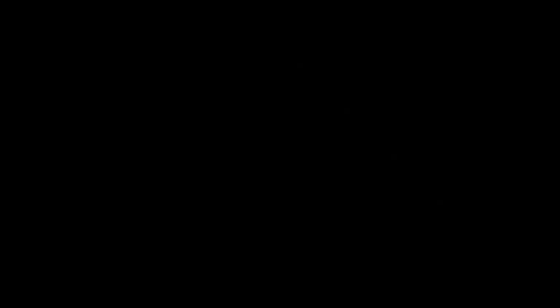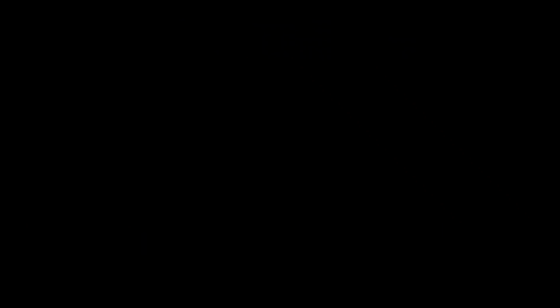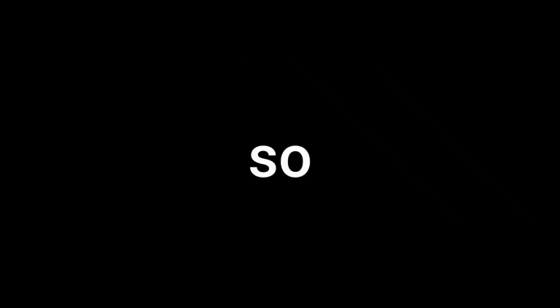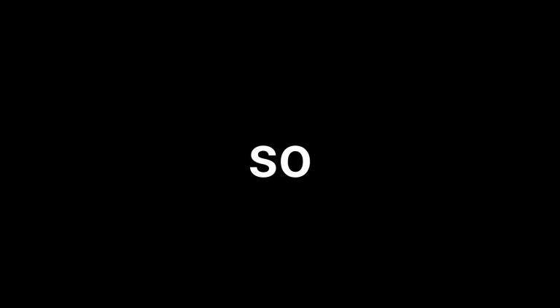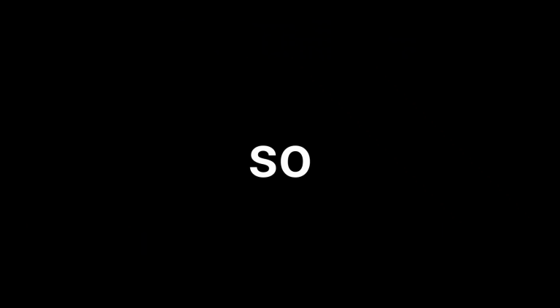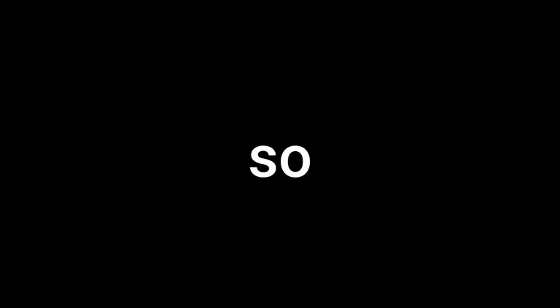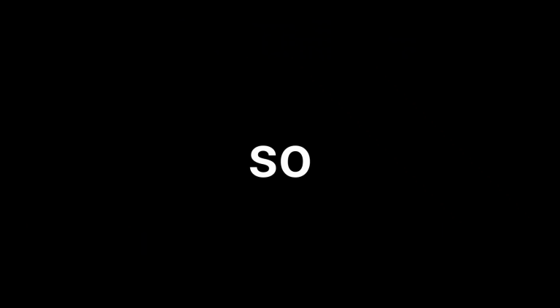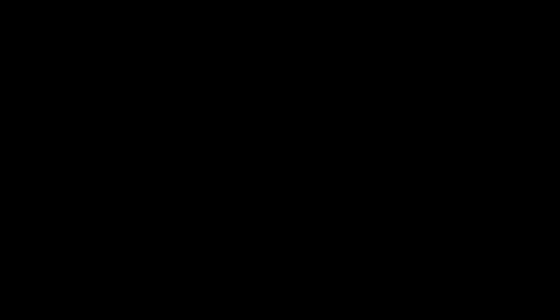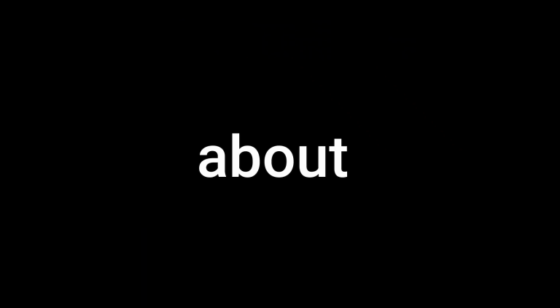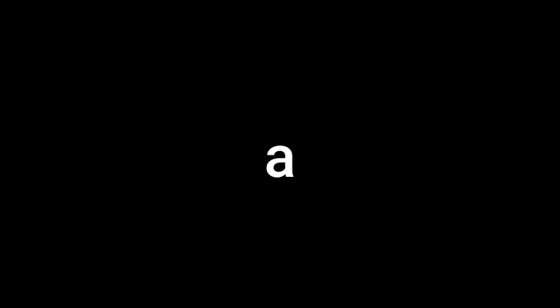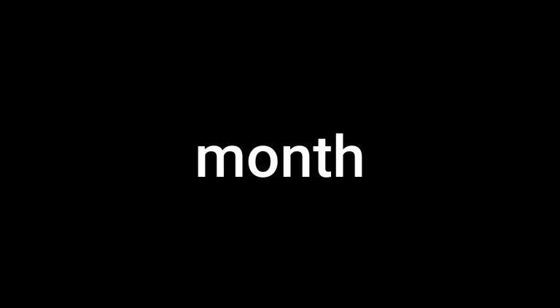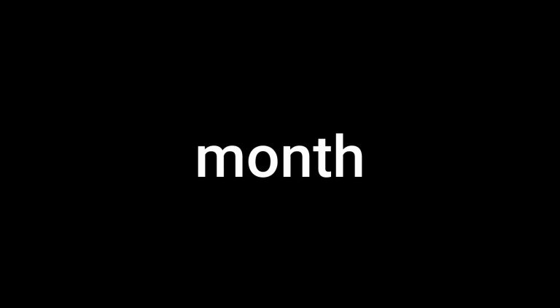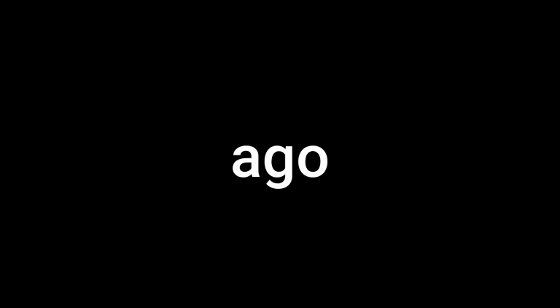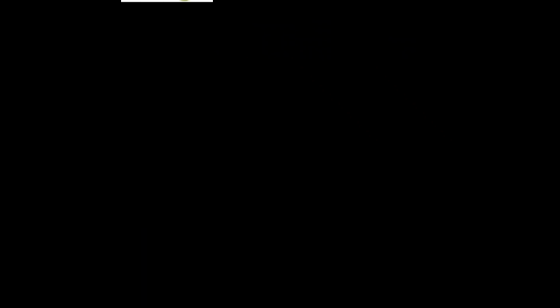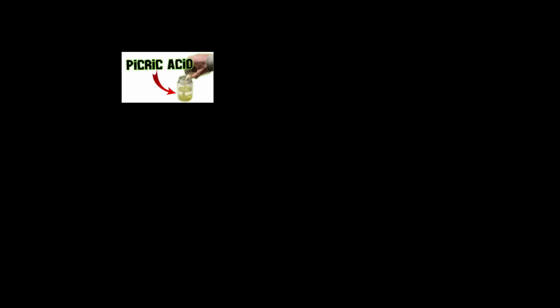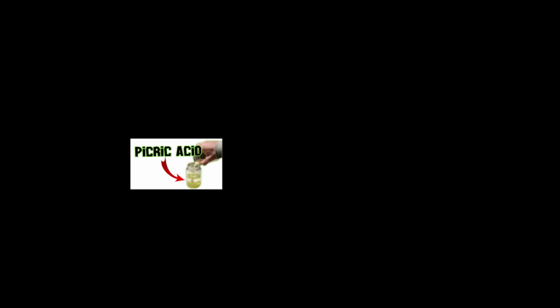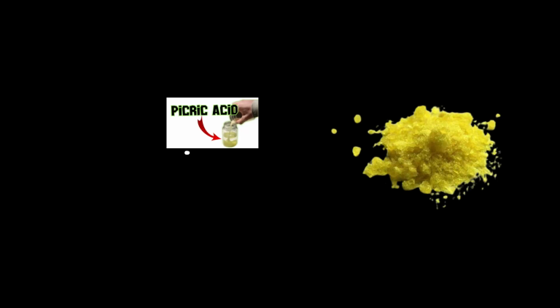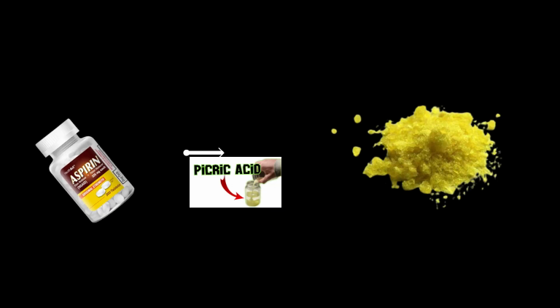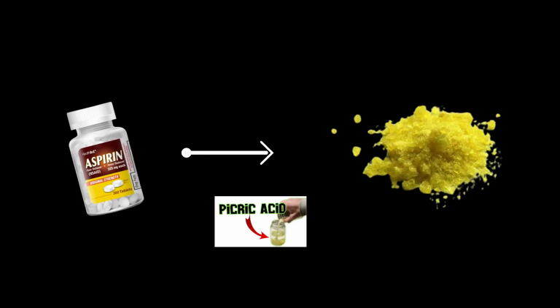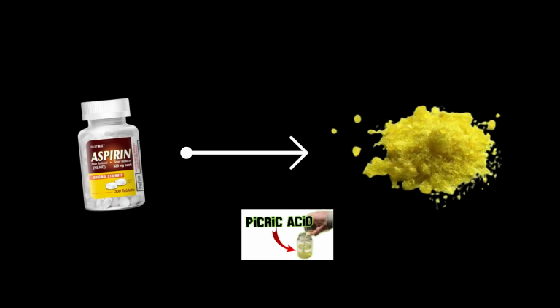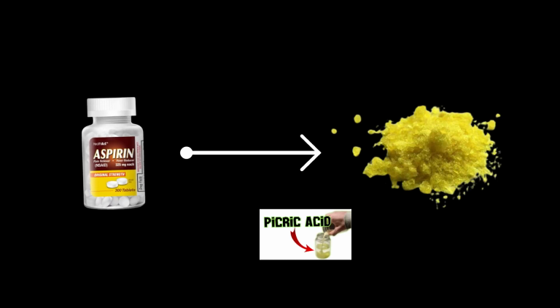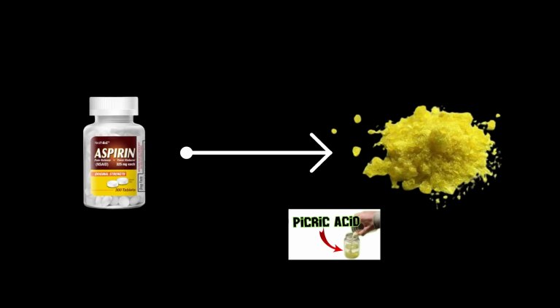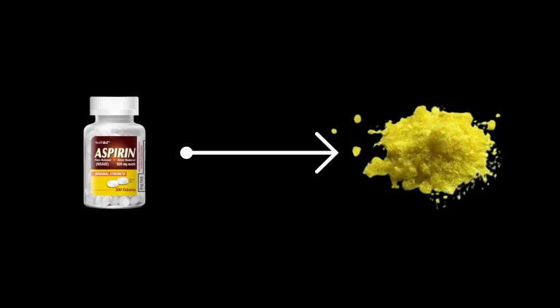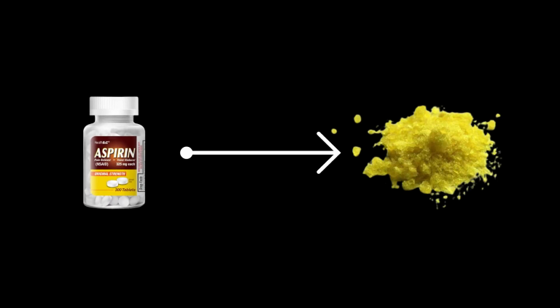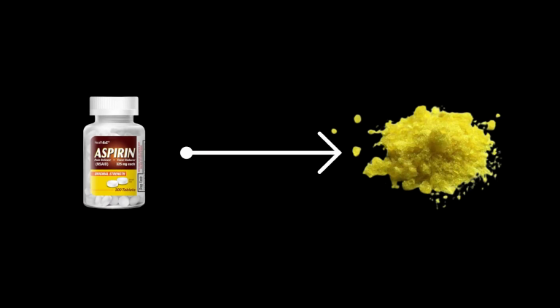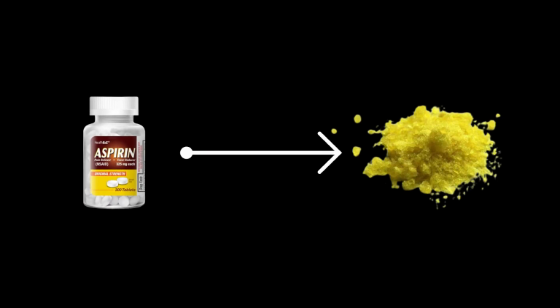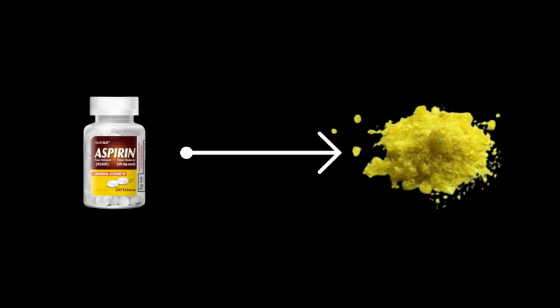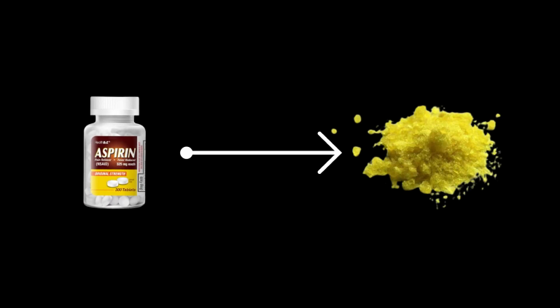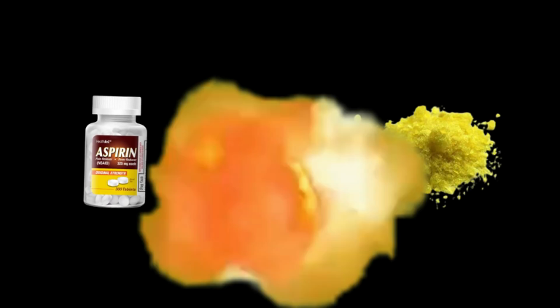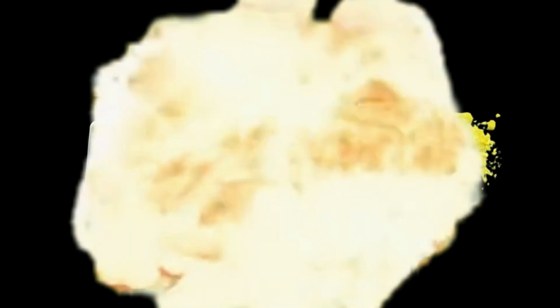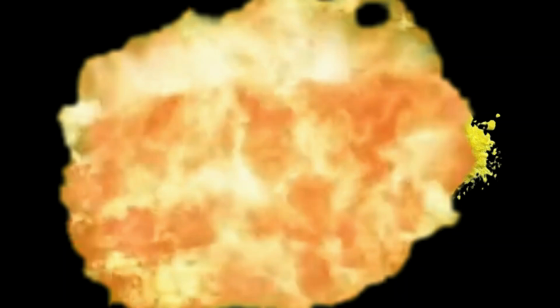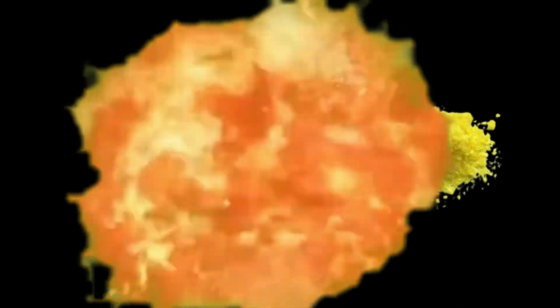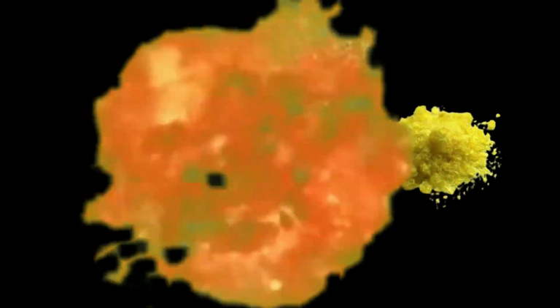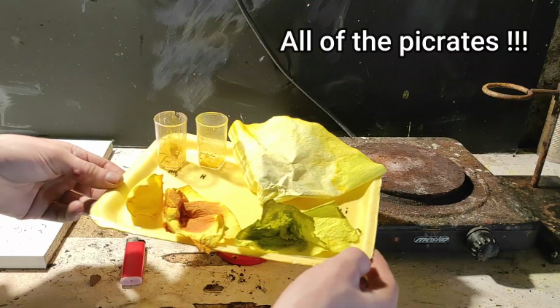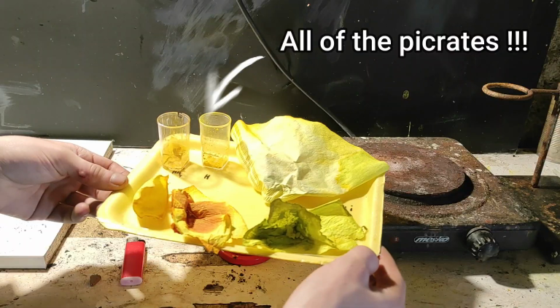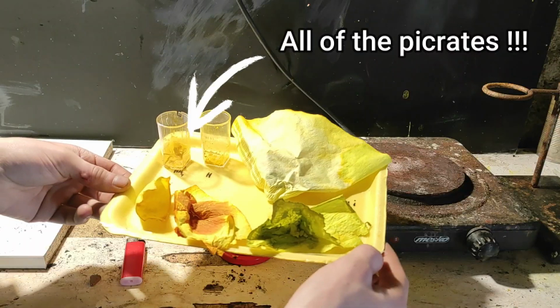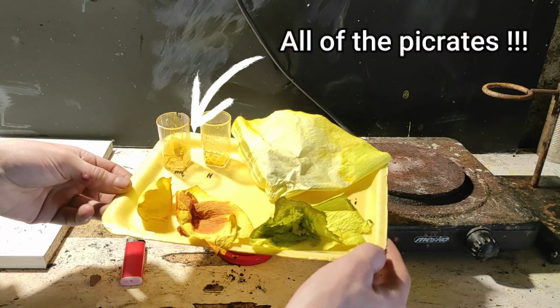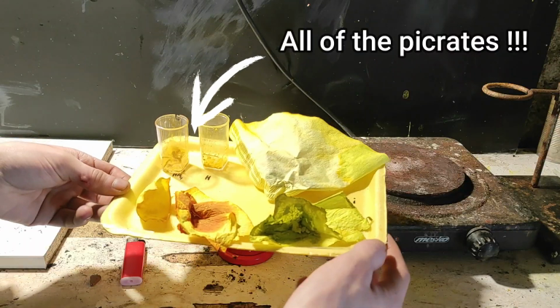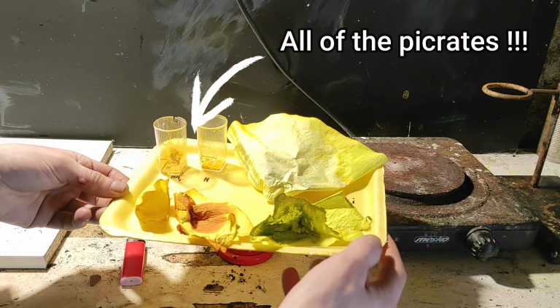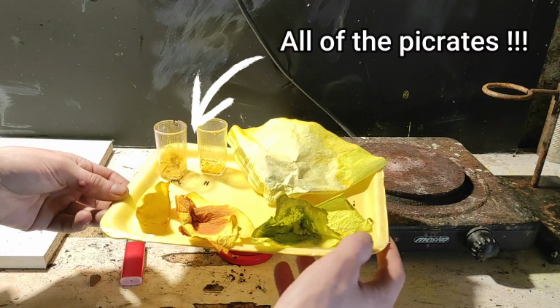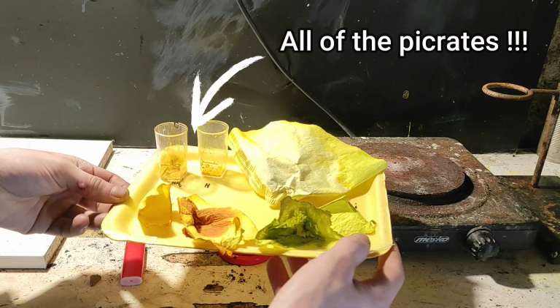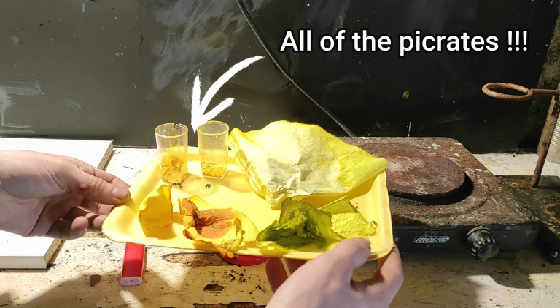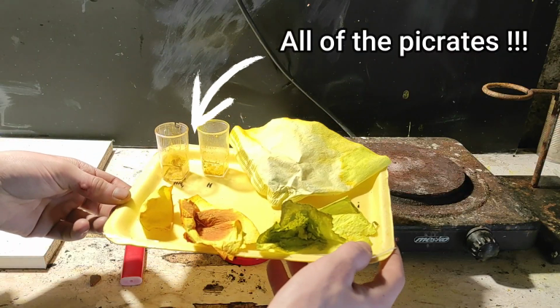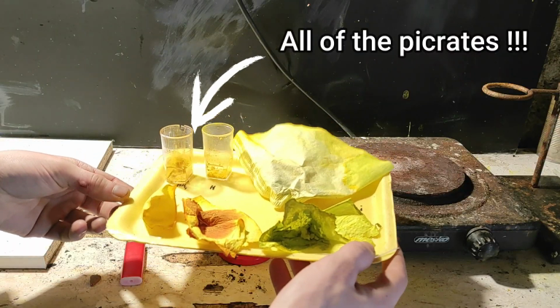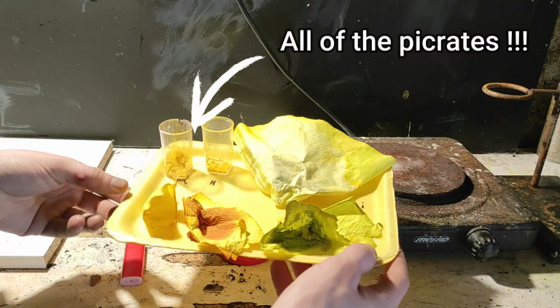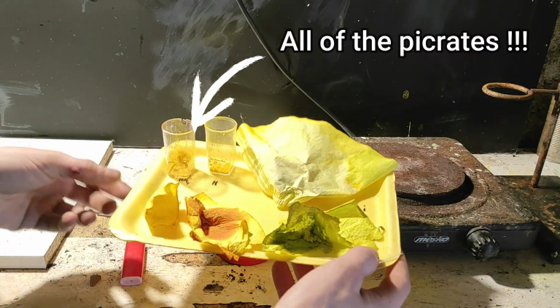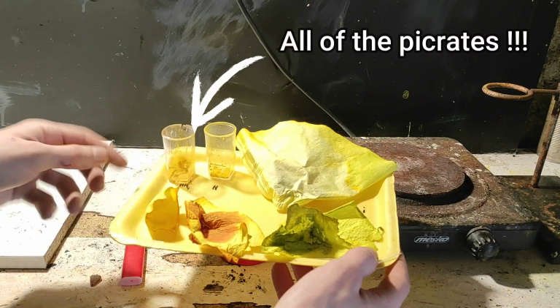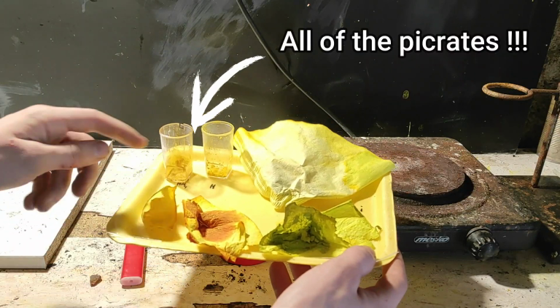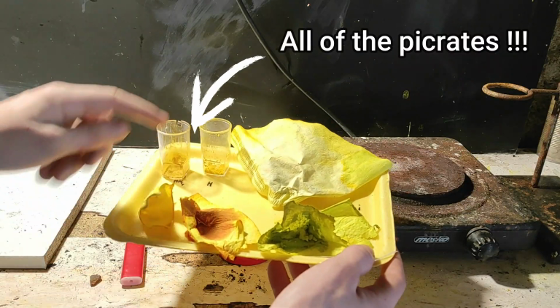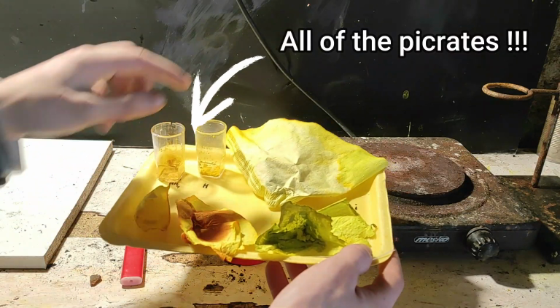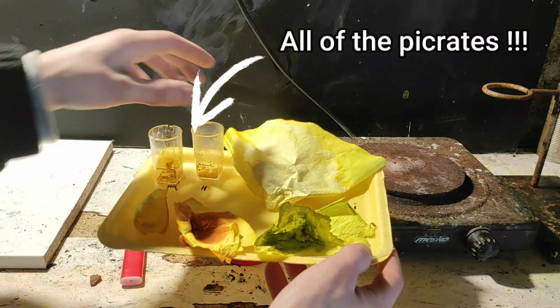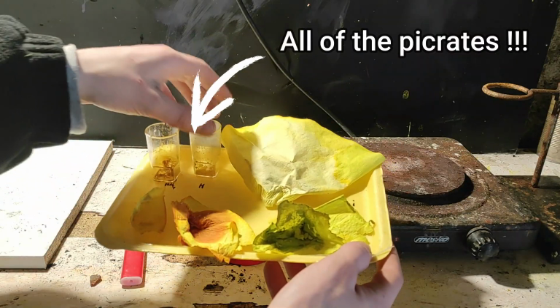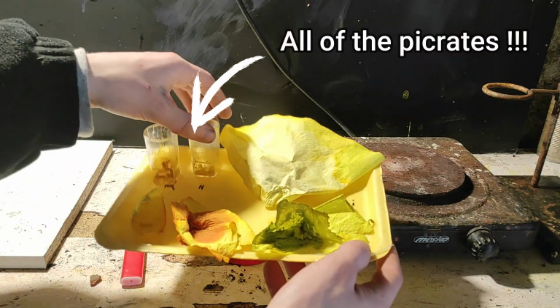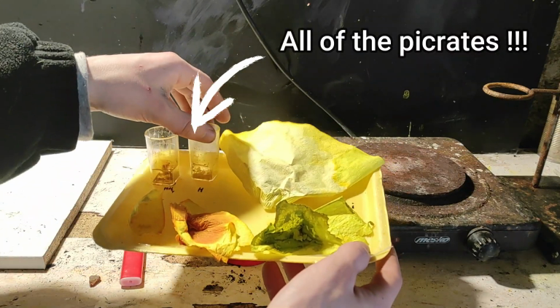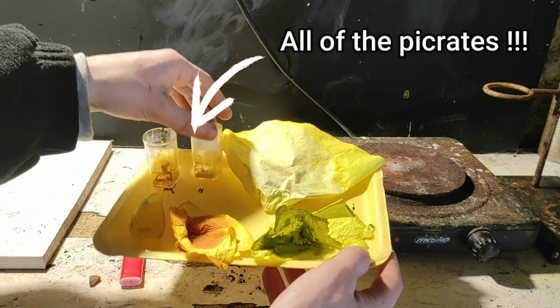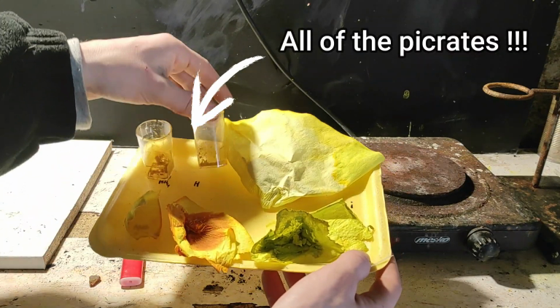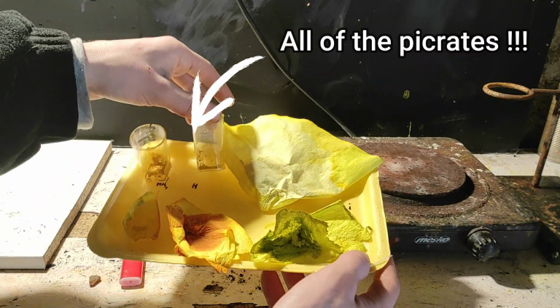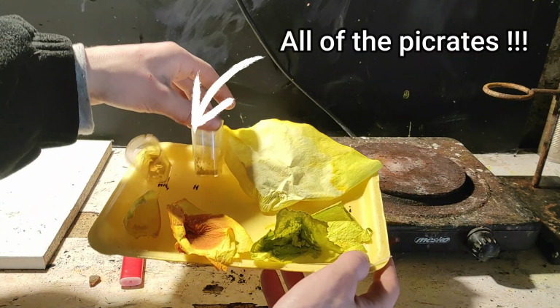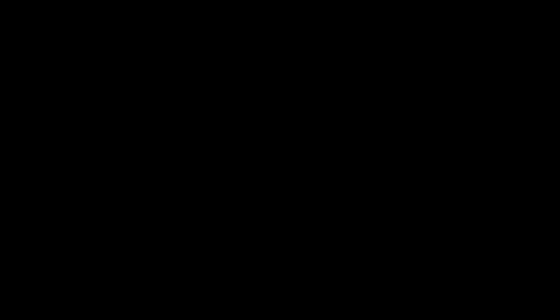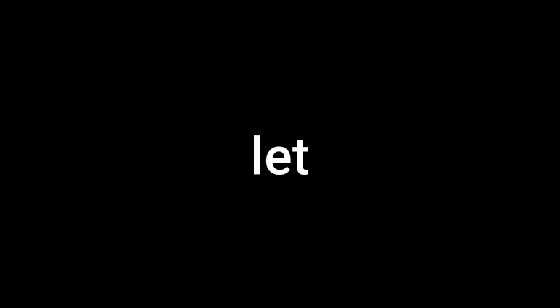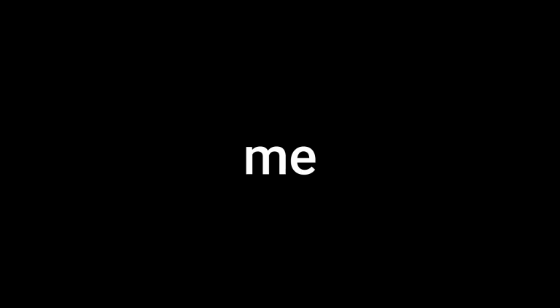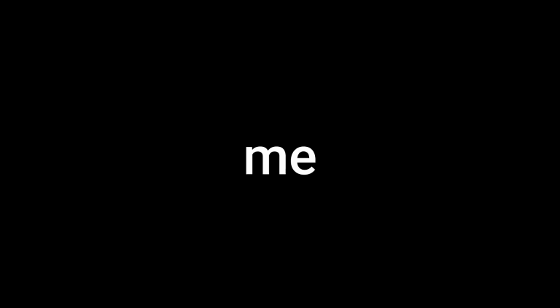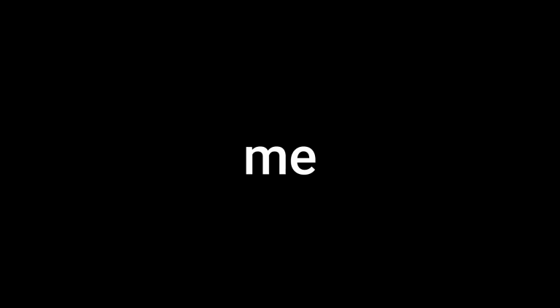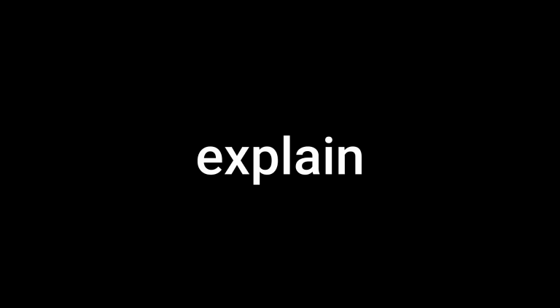About a month ago, I turned aspirin into picric acid. But now, I want to test all of the picric salts.